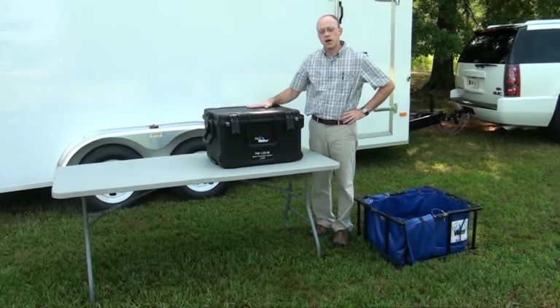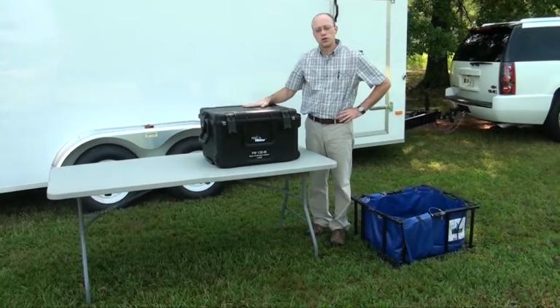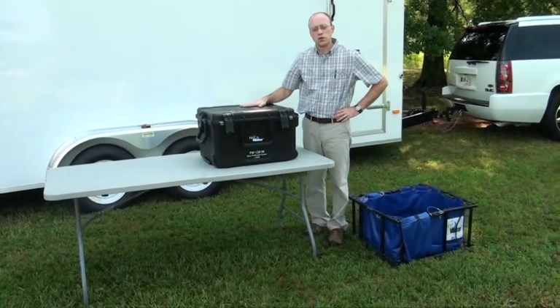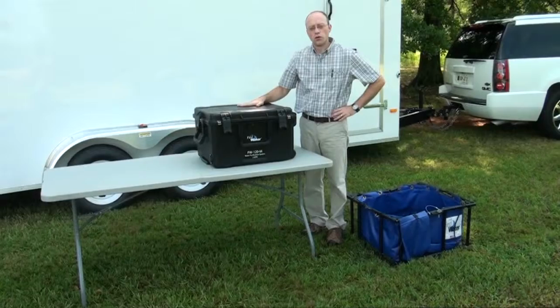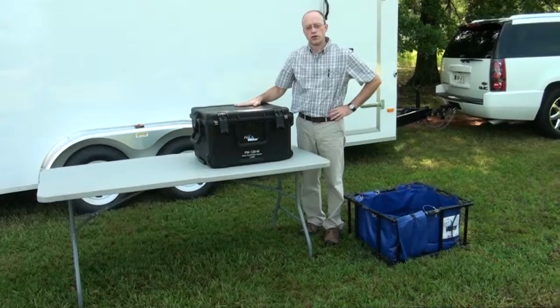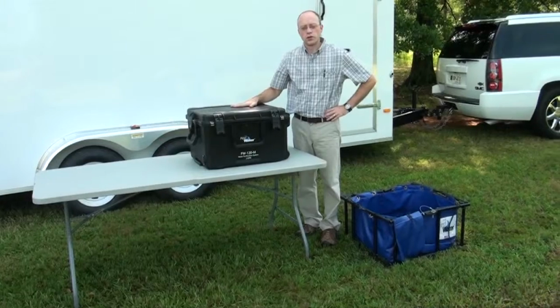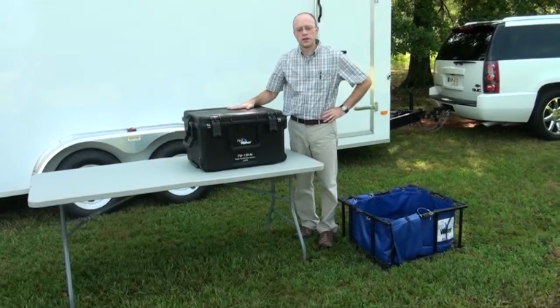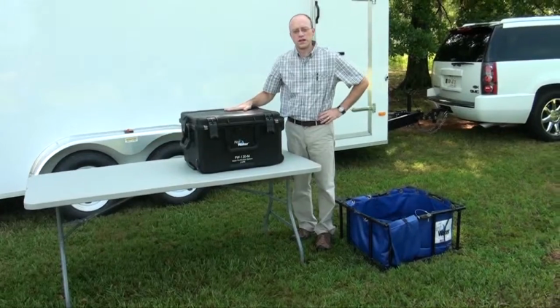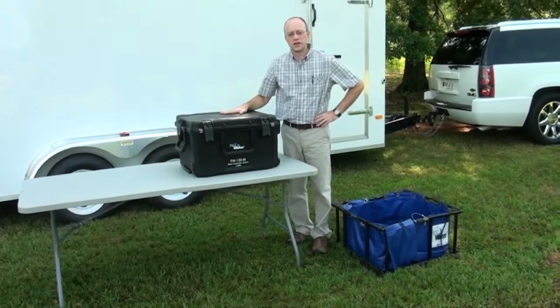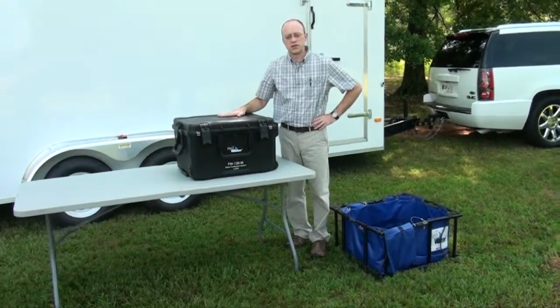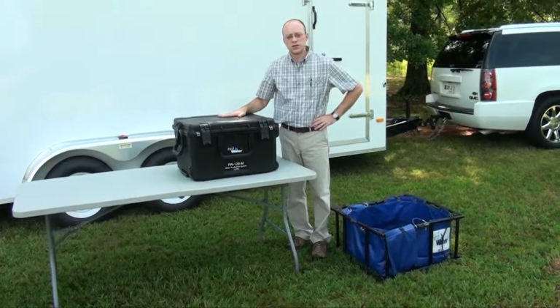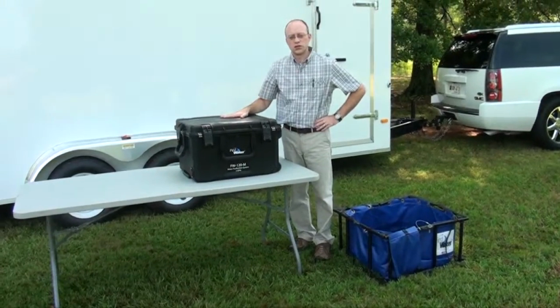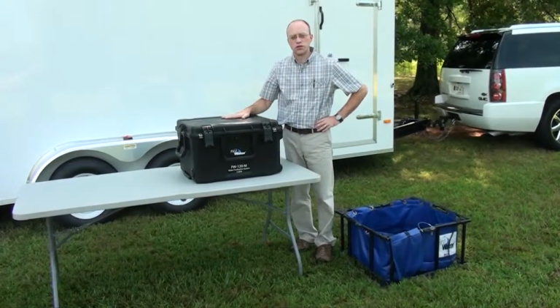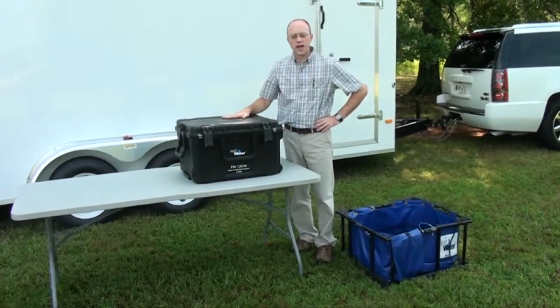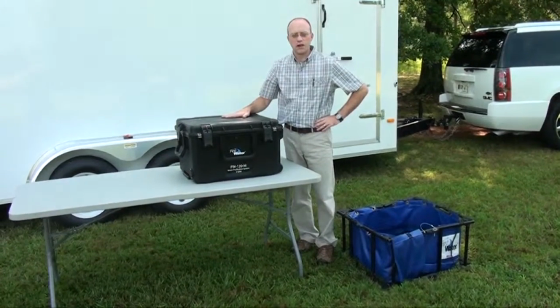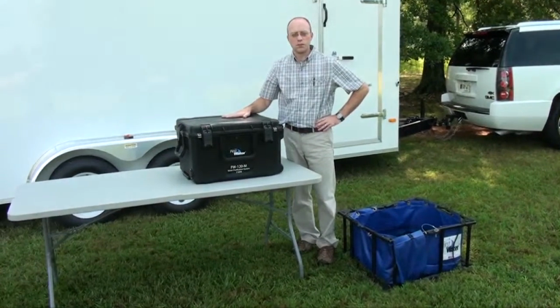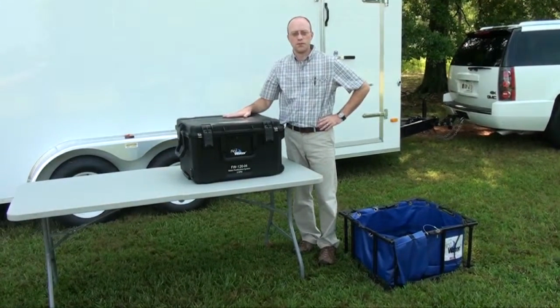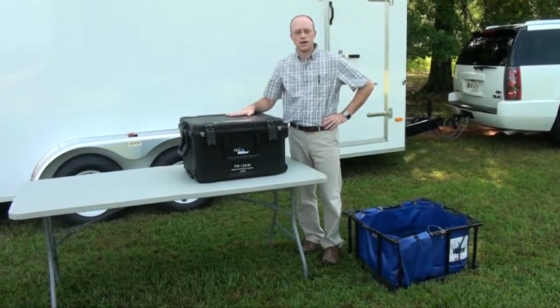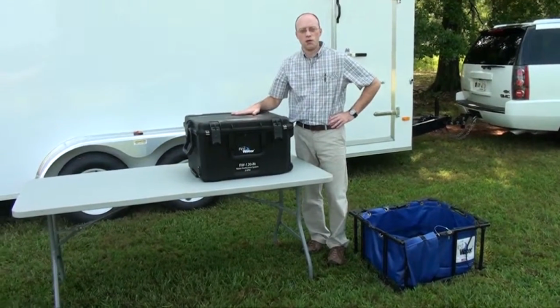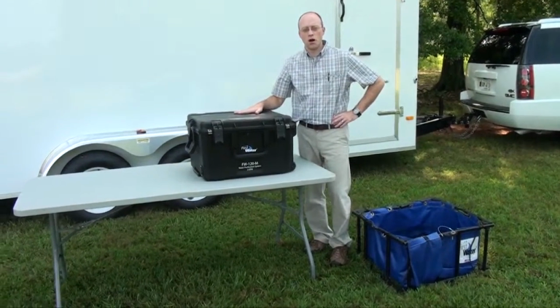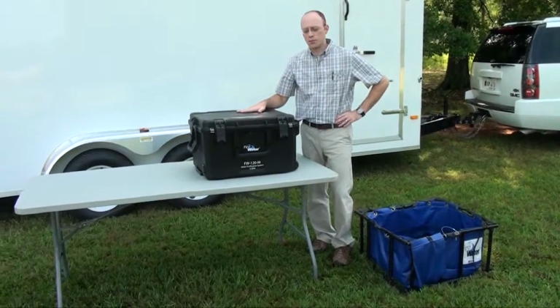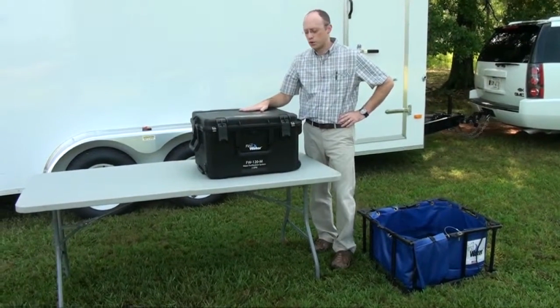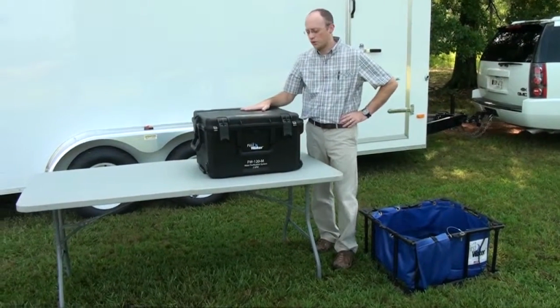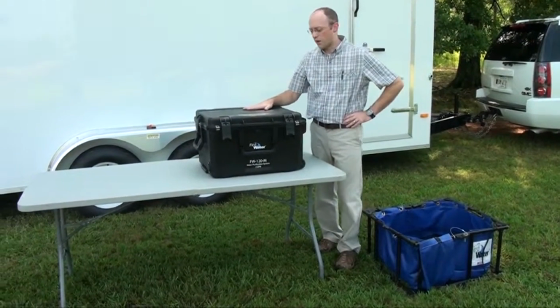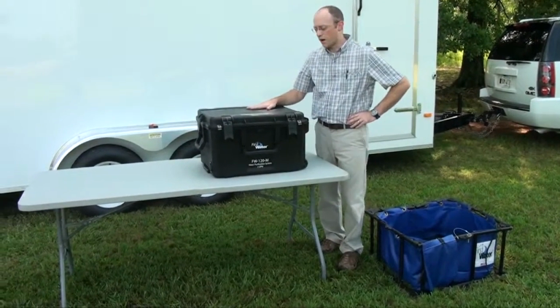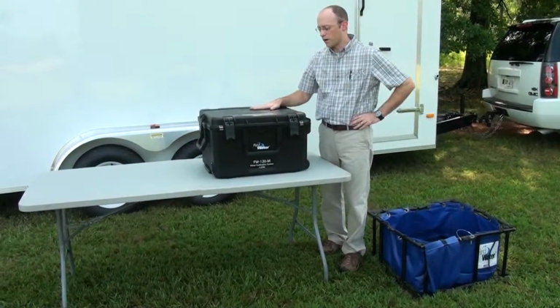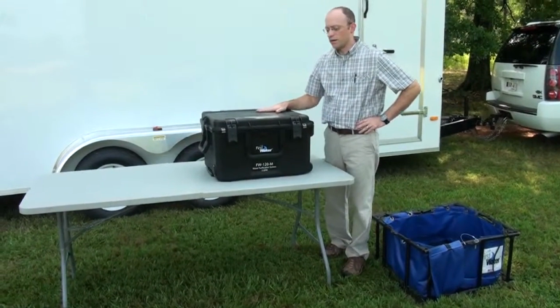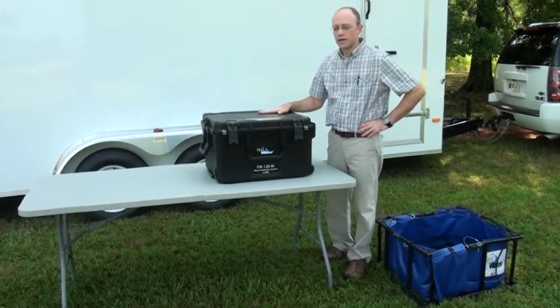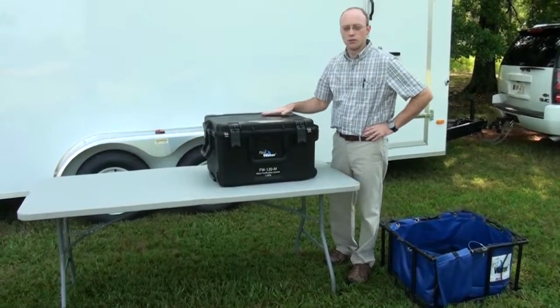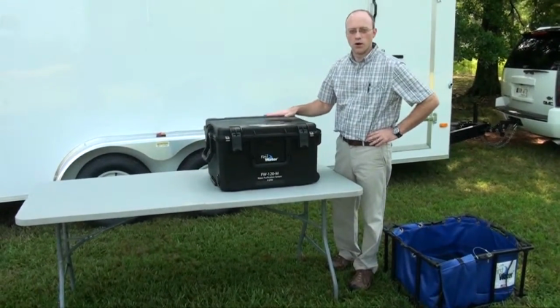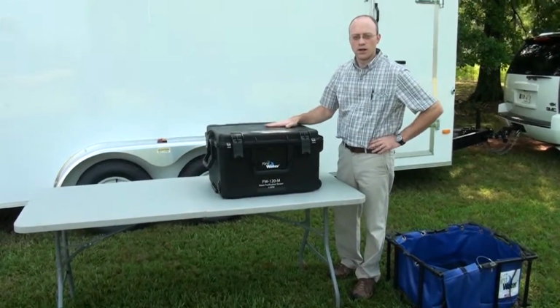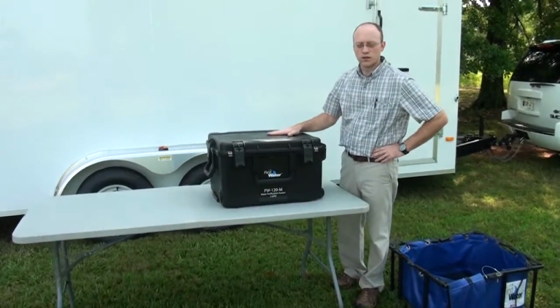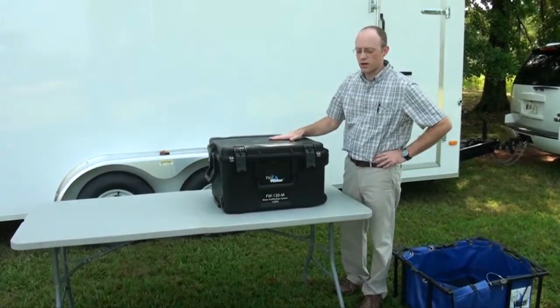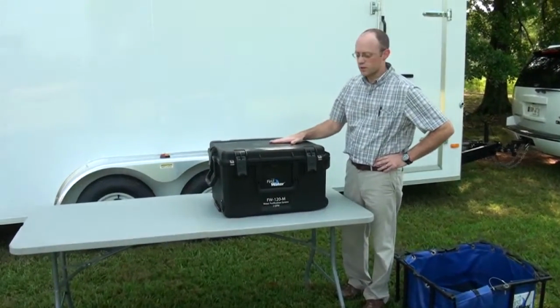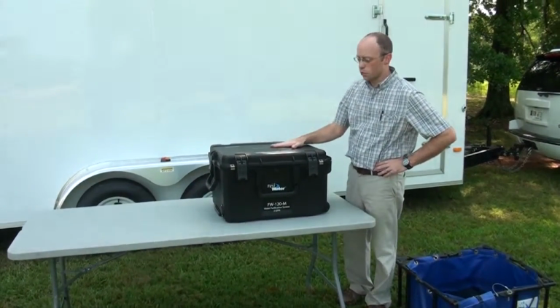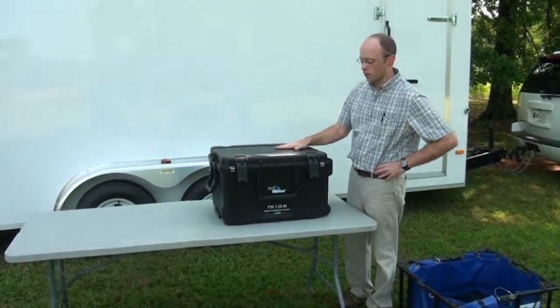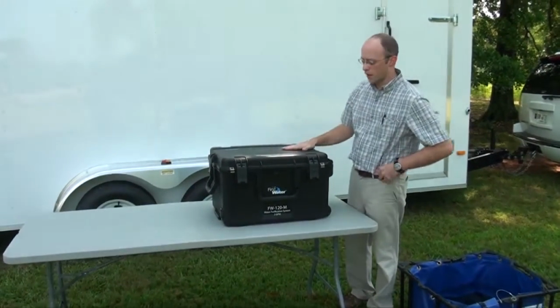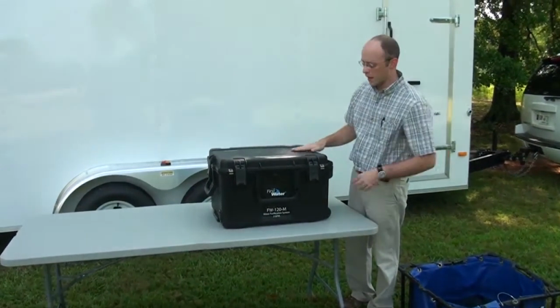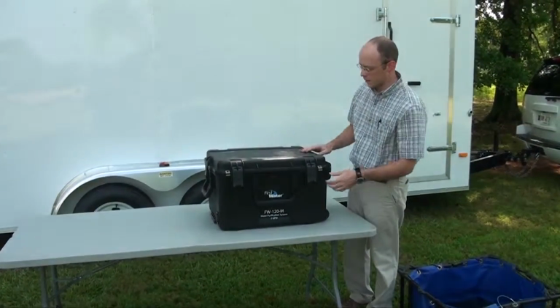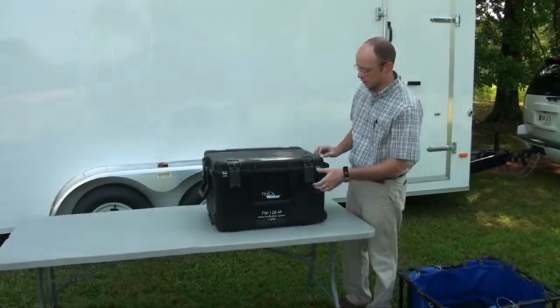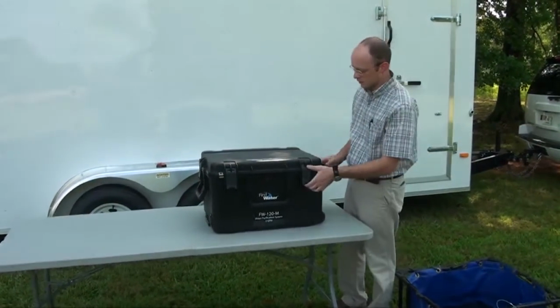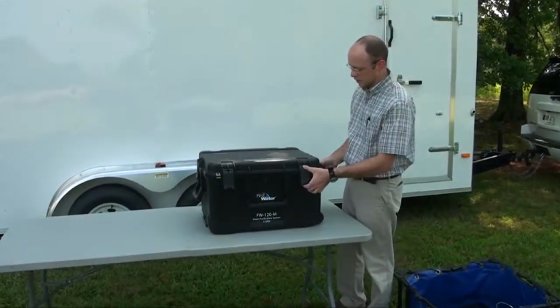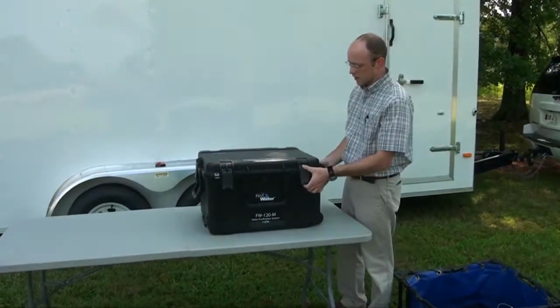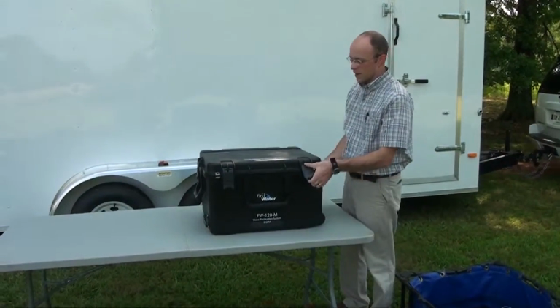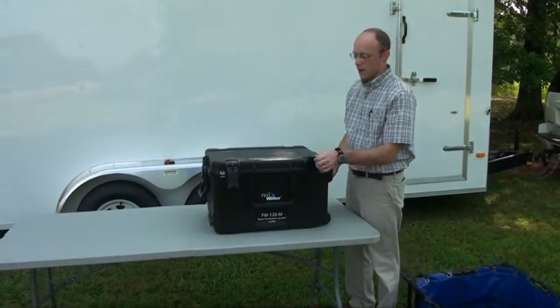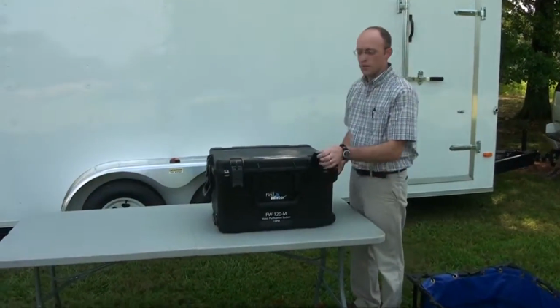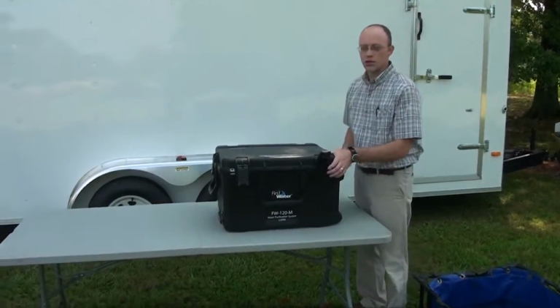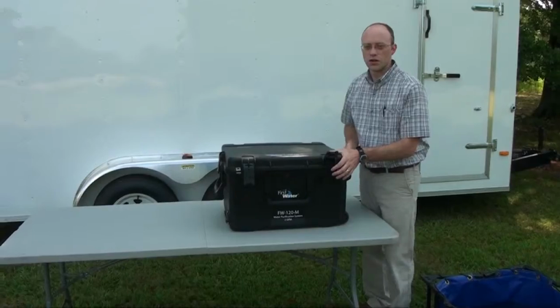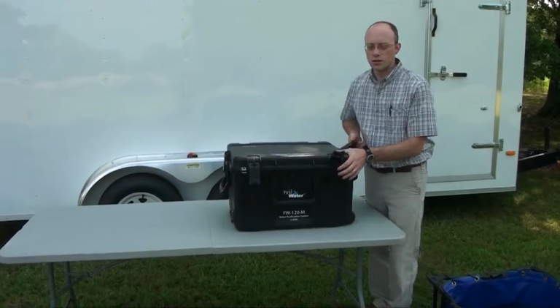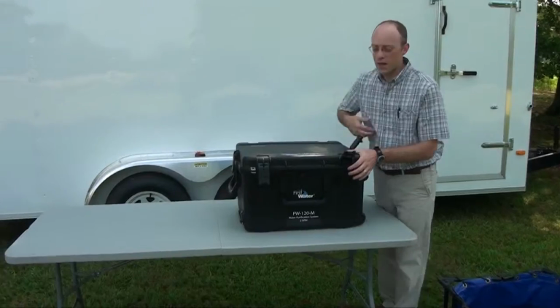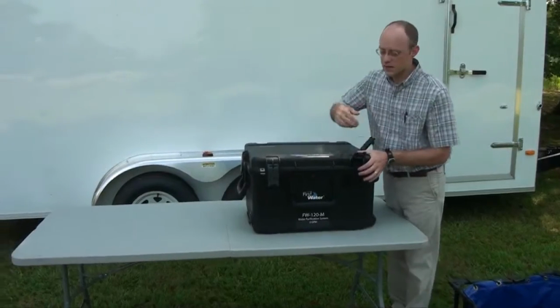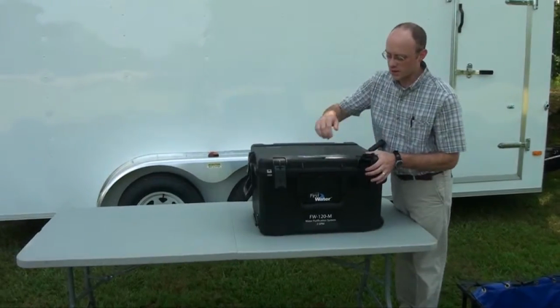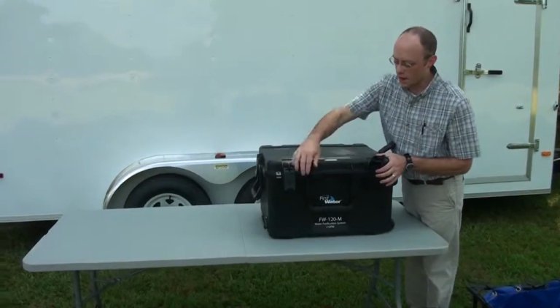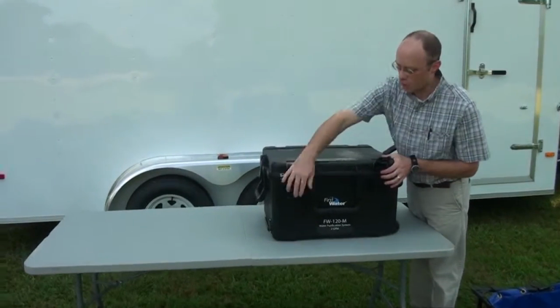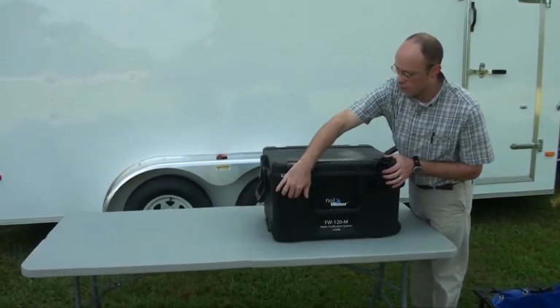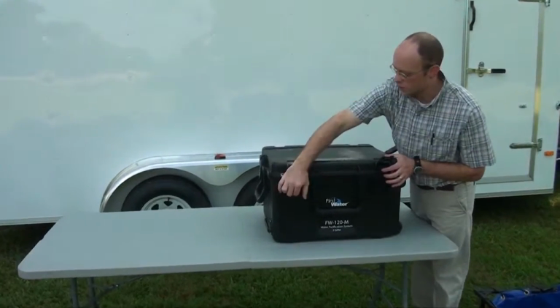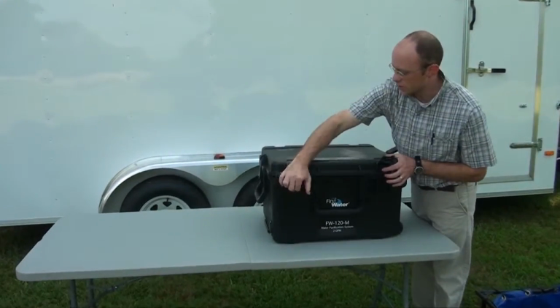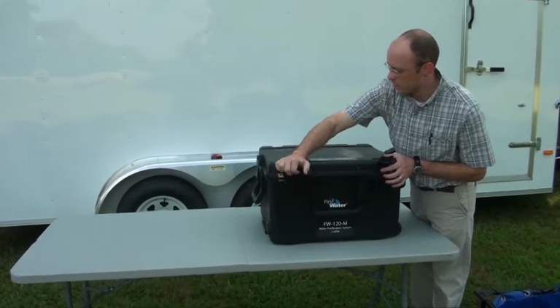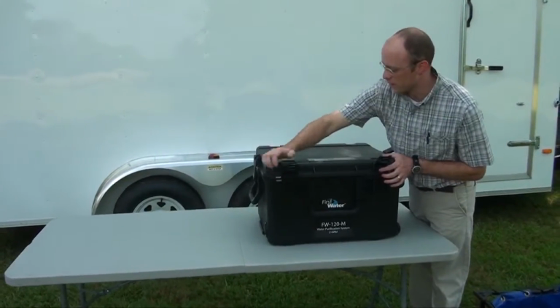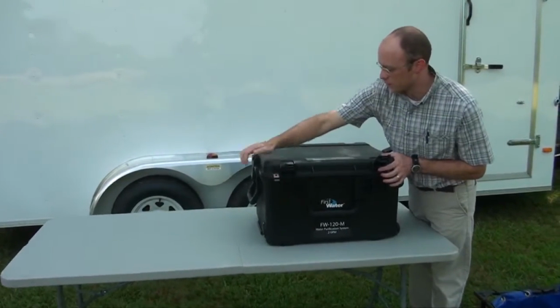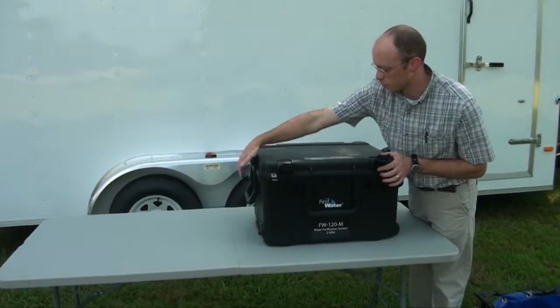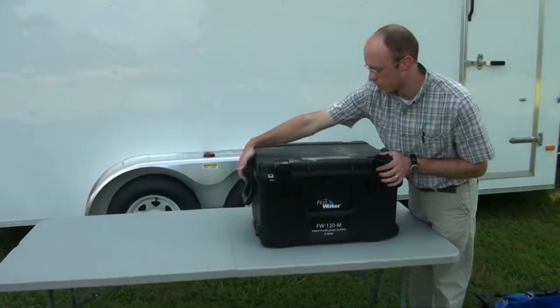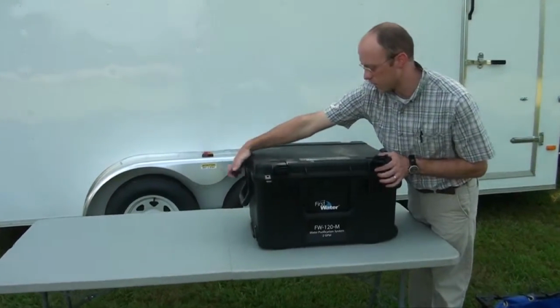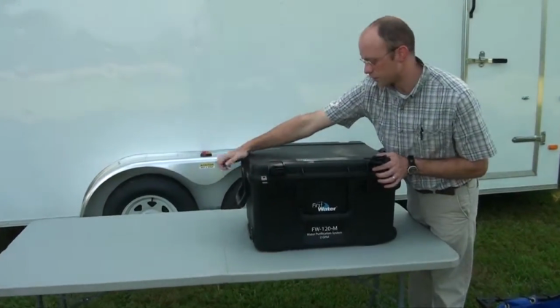The FW120M is a 2 gallon per minute water purifier in a rugged transport case. I'm going to show you the basic operation and maintenance procedures.